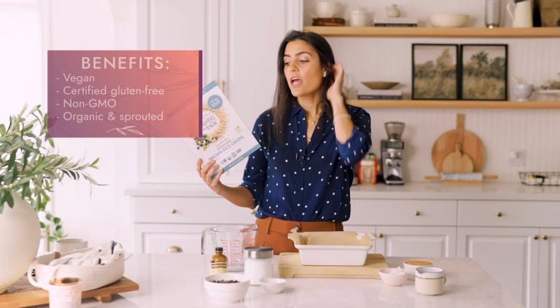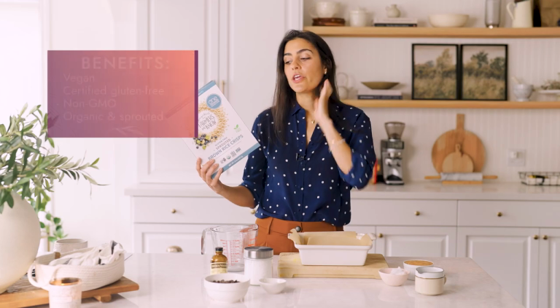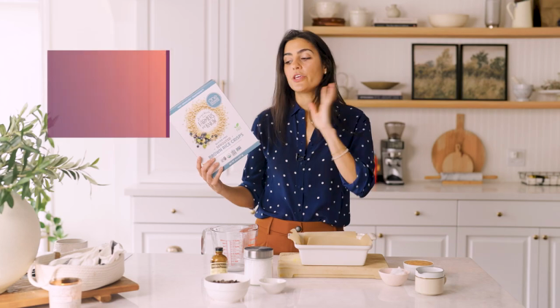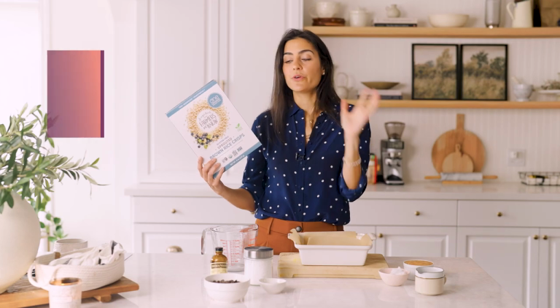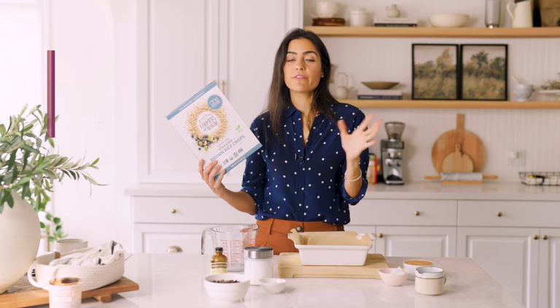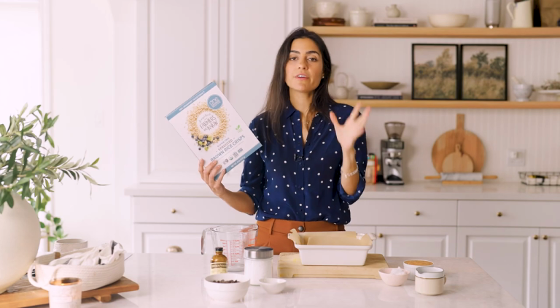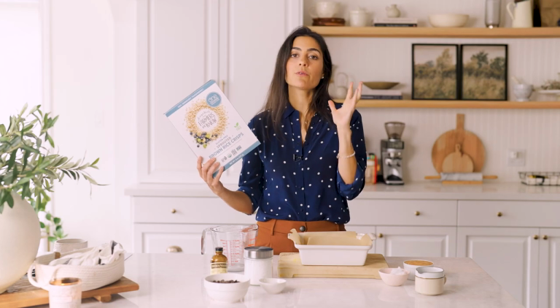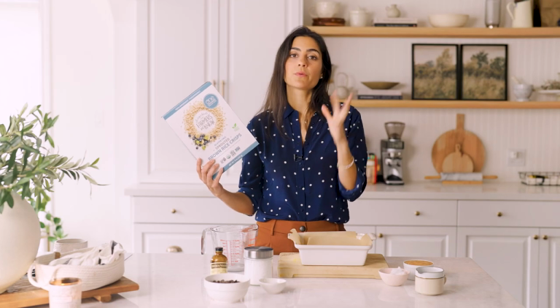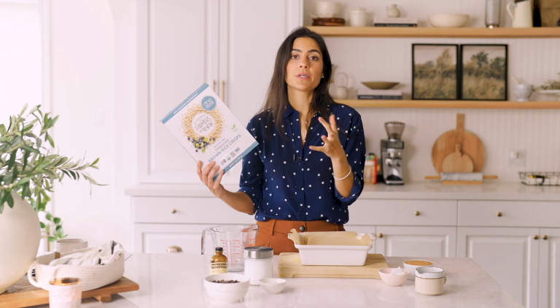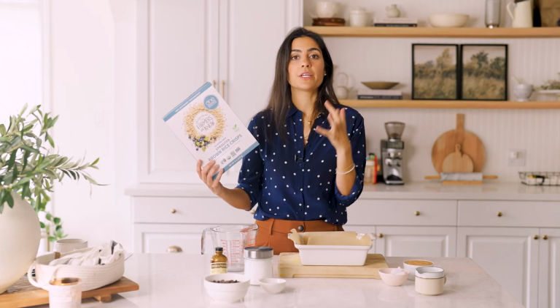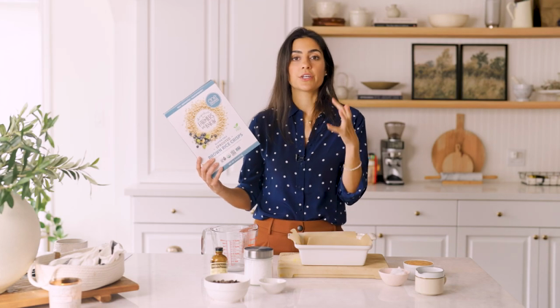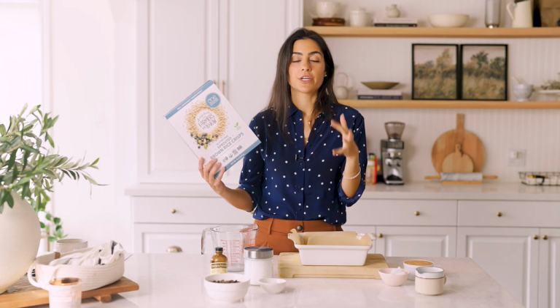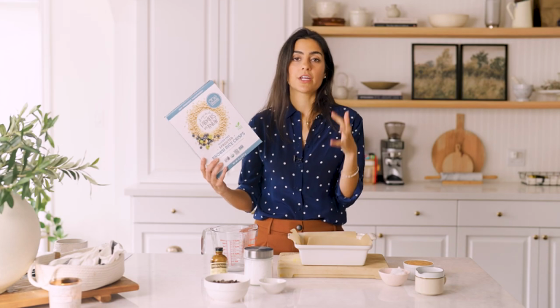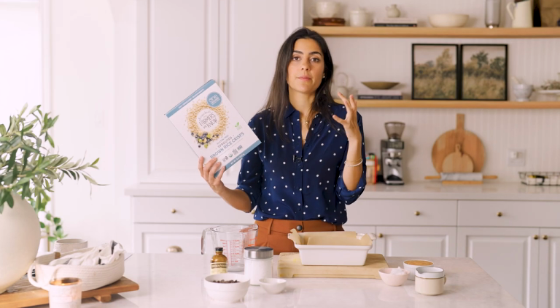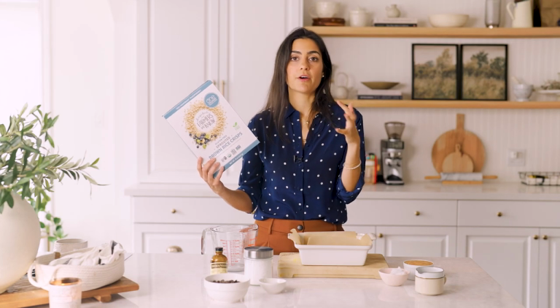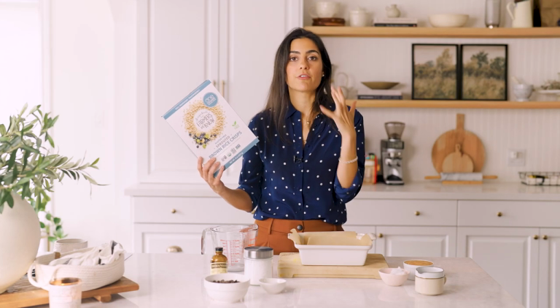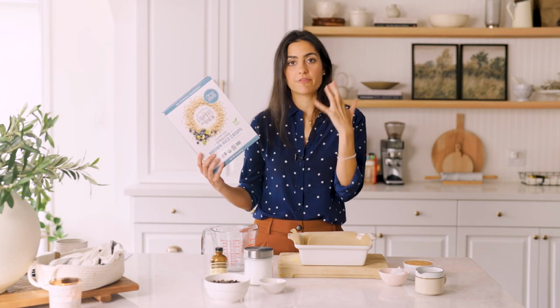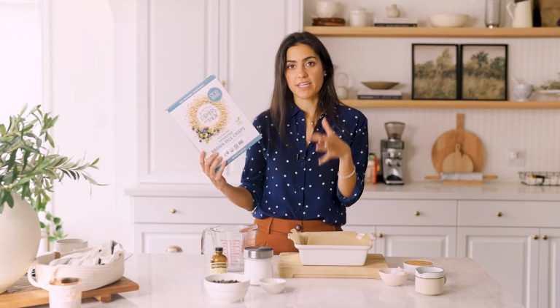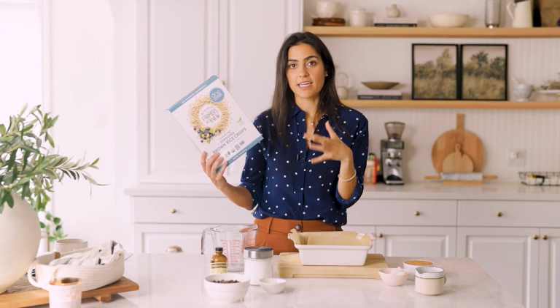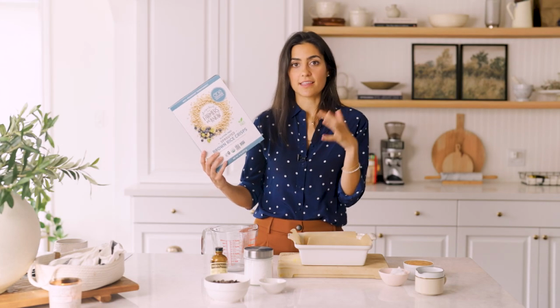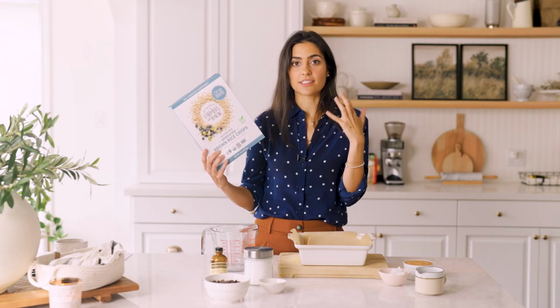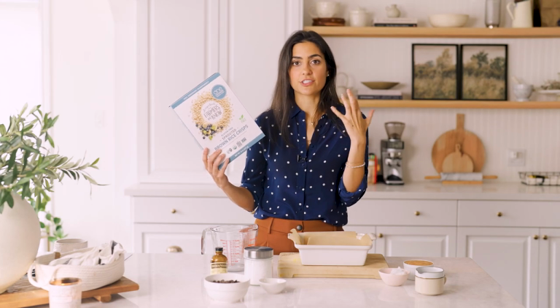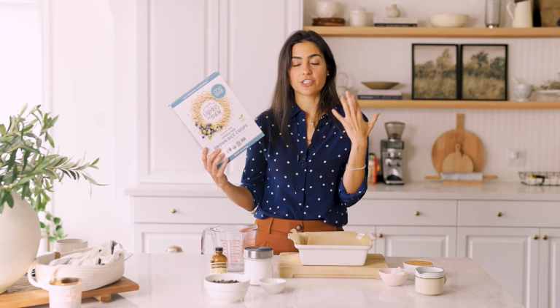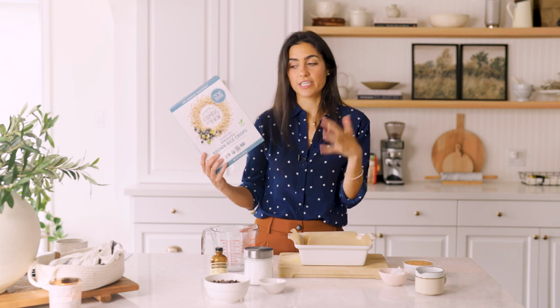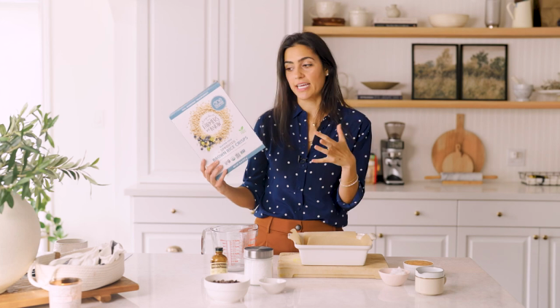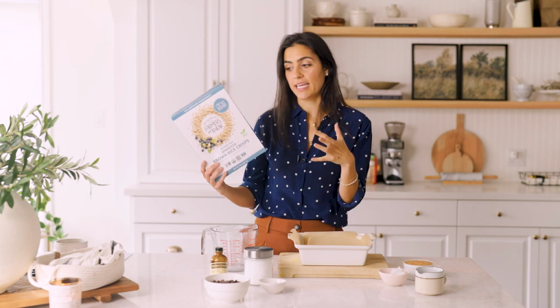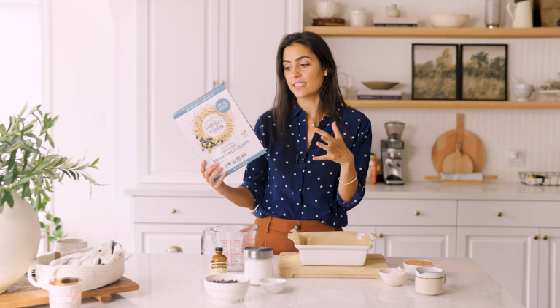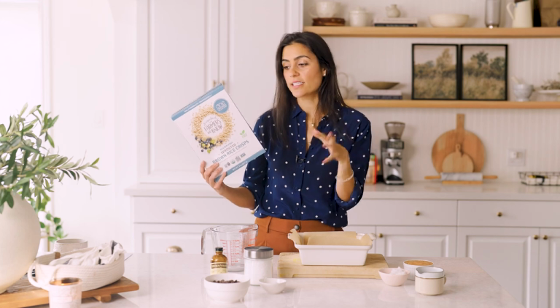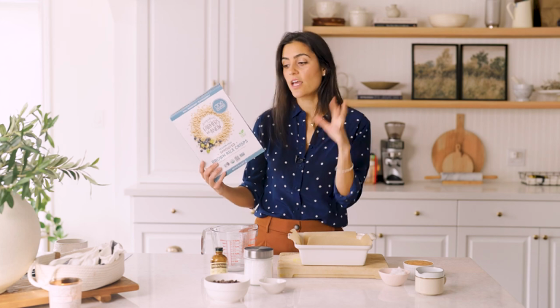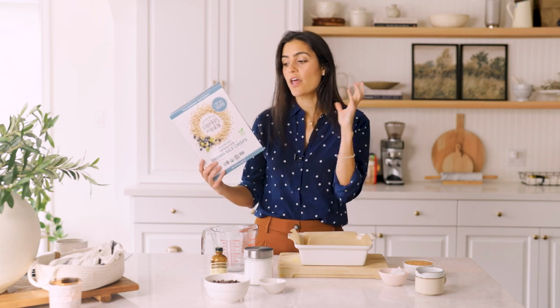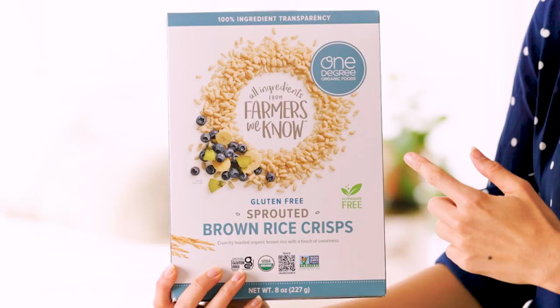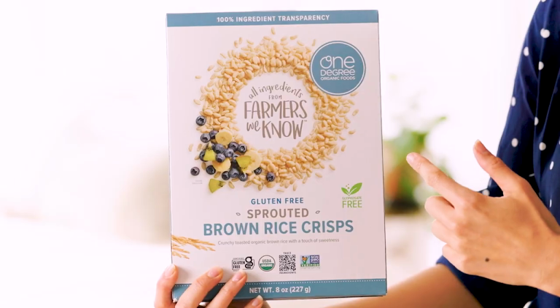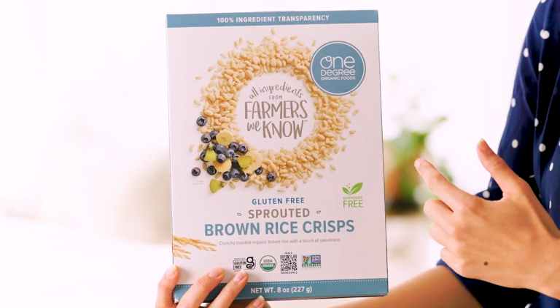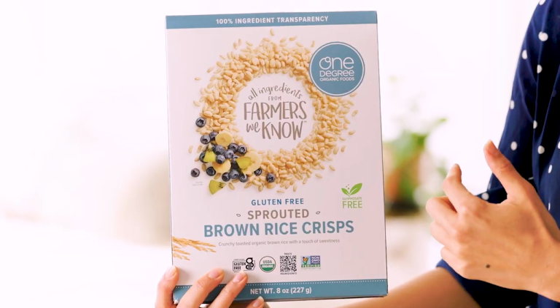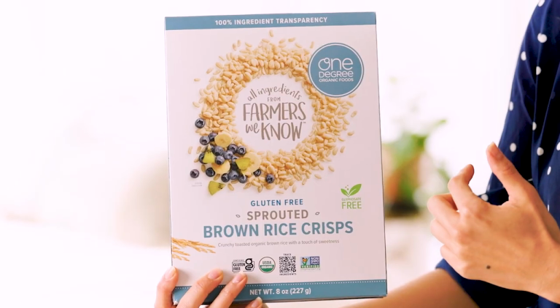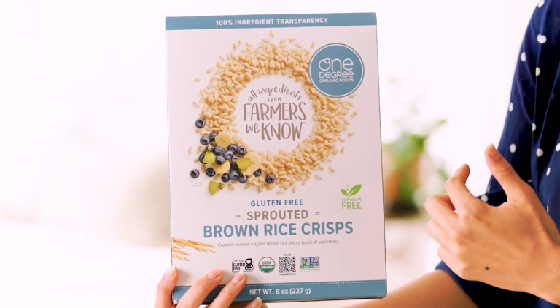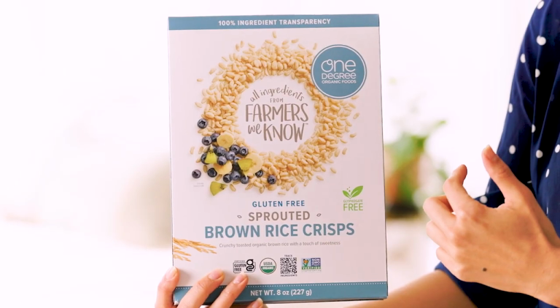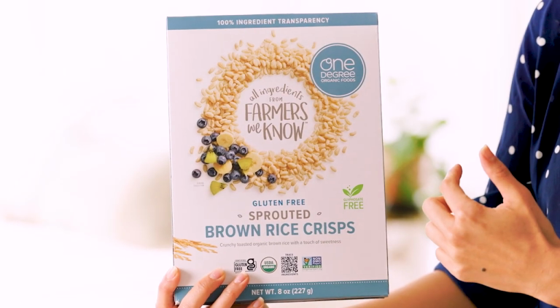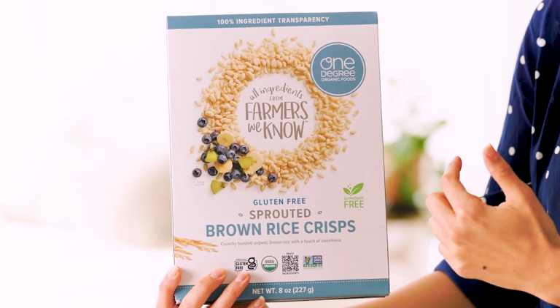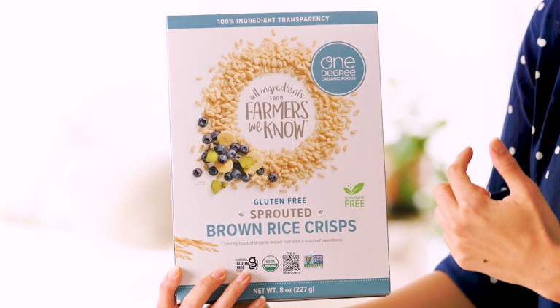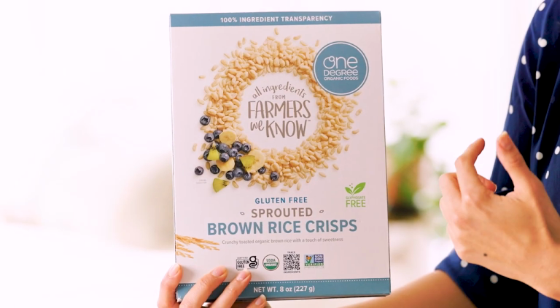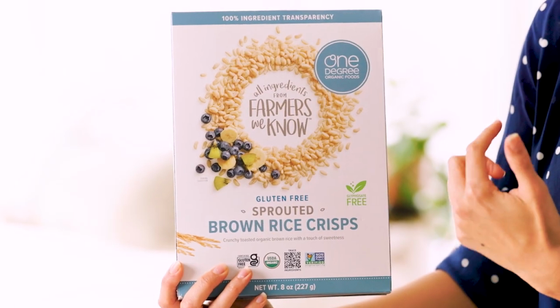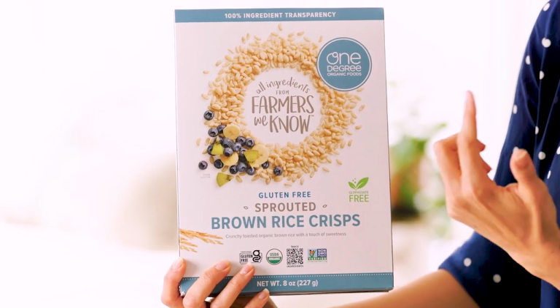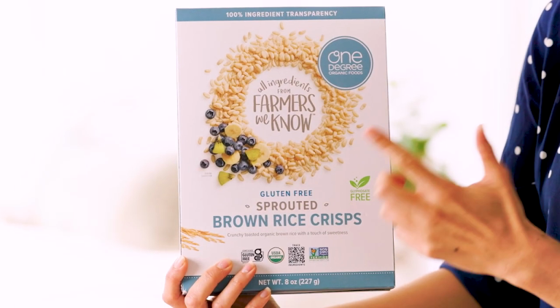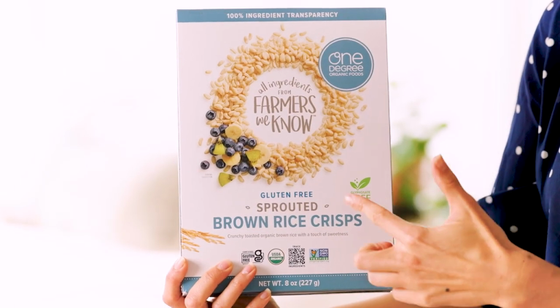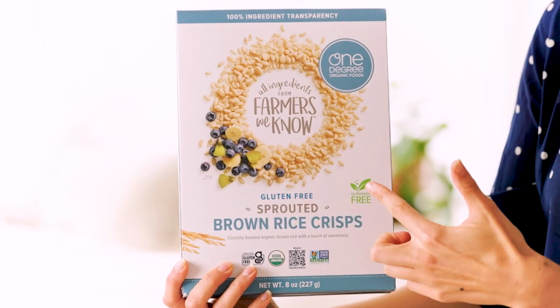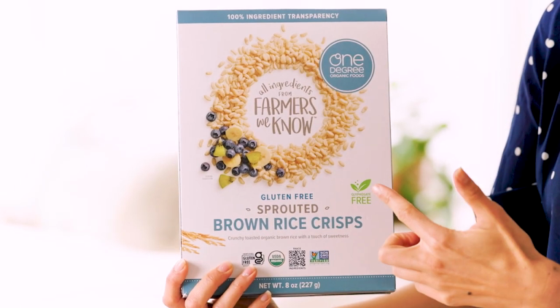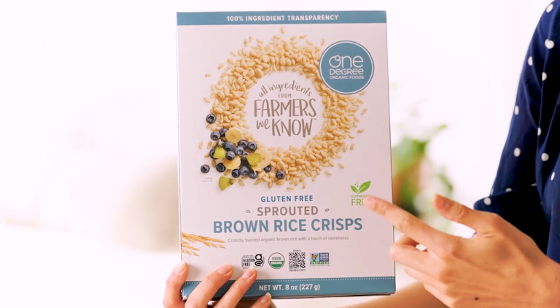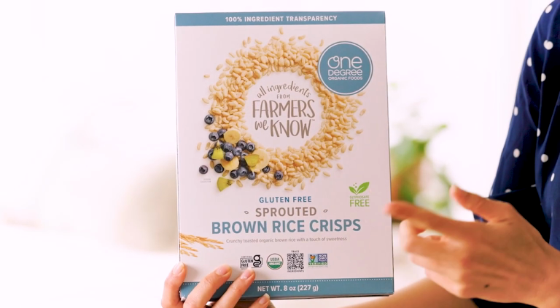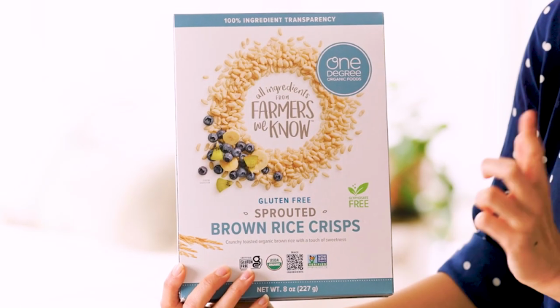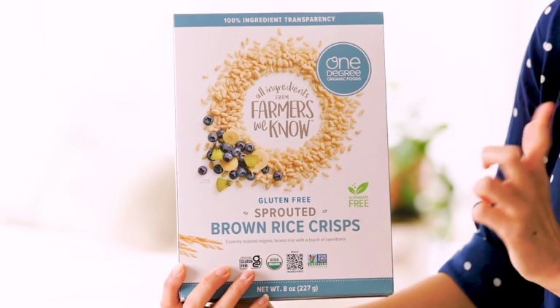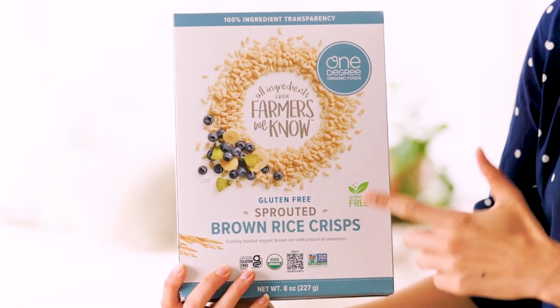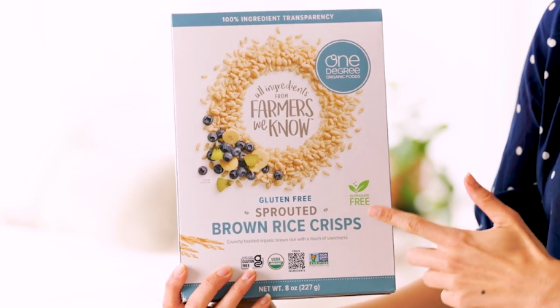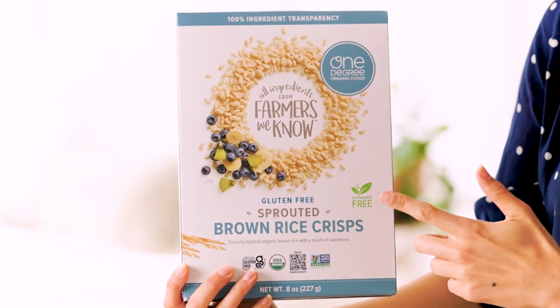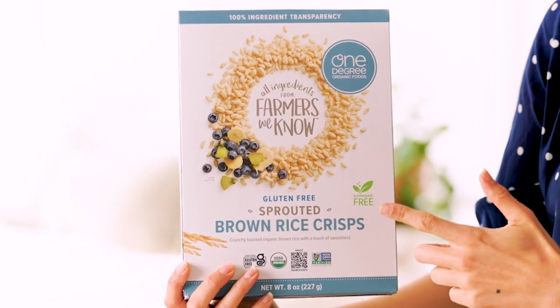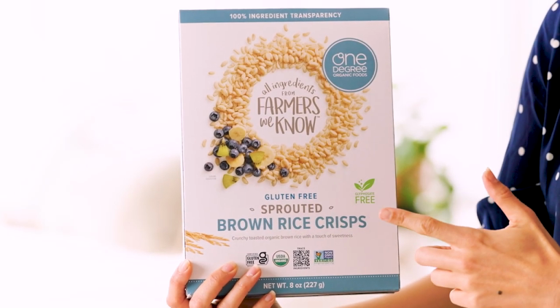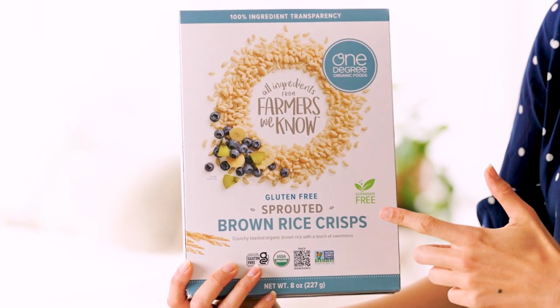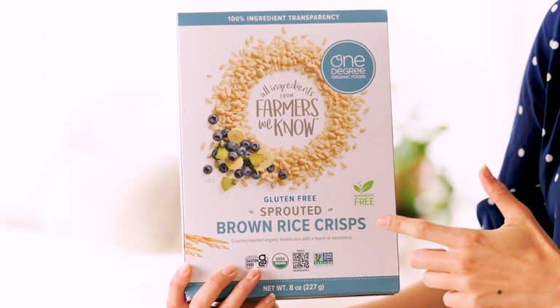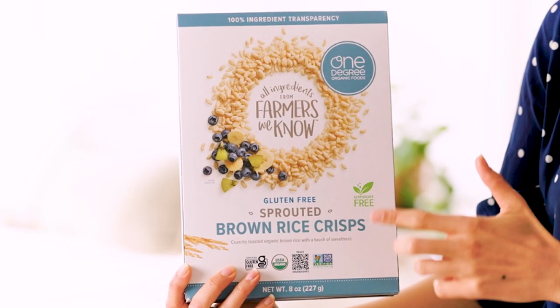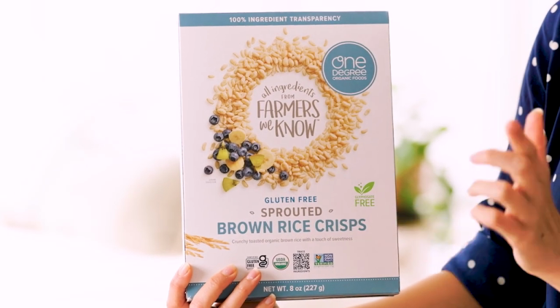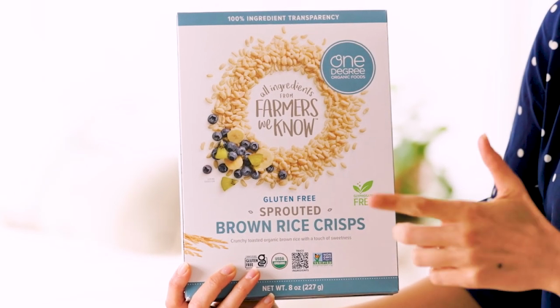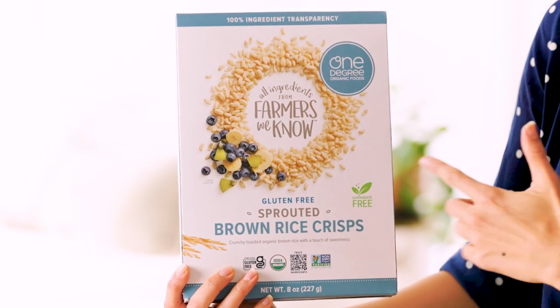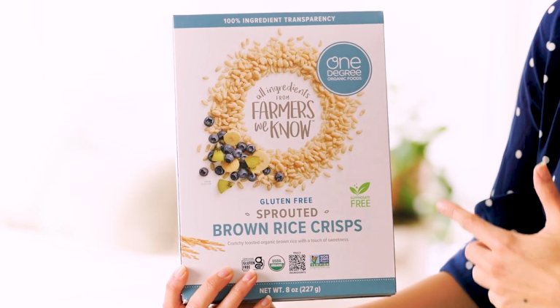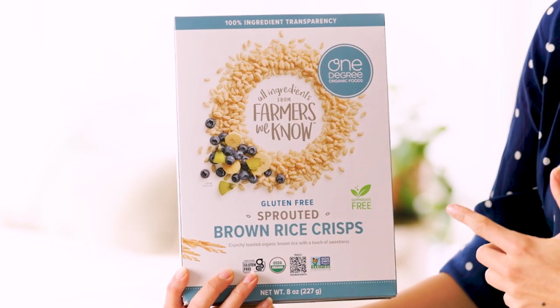You can feel really good about feeding this to your kids. The brown rice crisps are also sprouted, so it's really good for digestion.